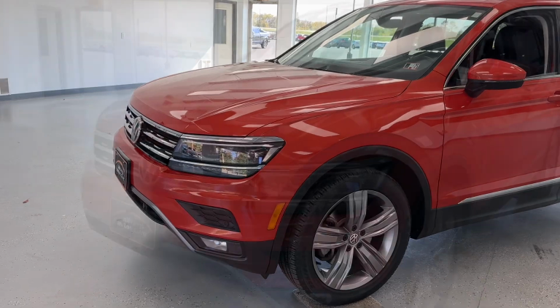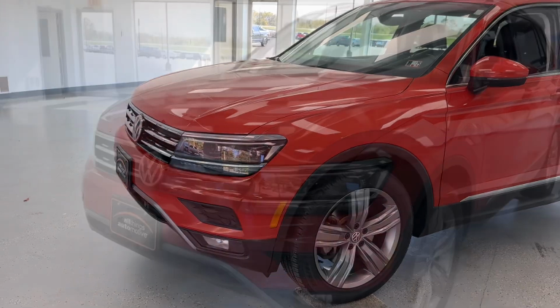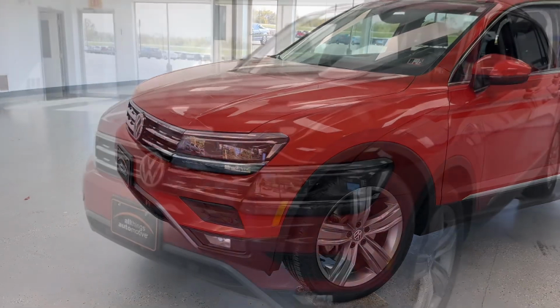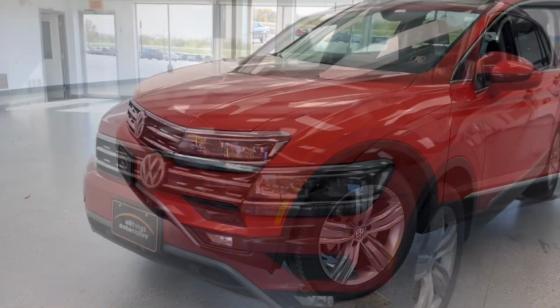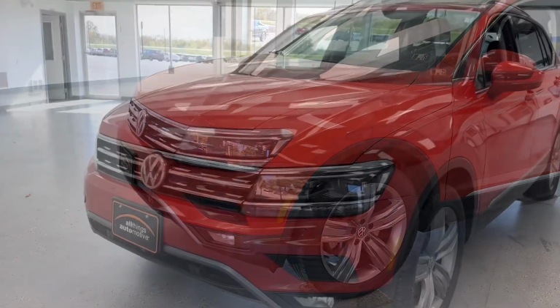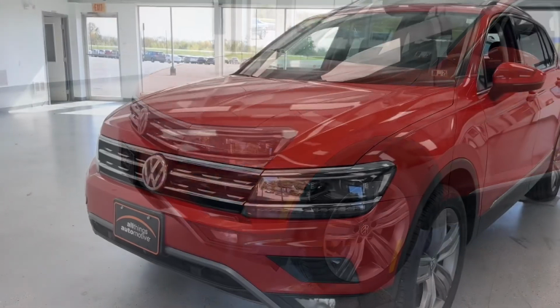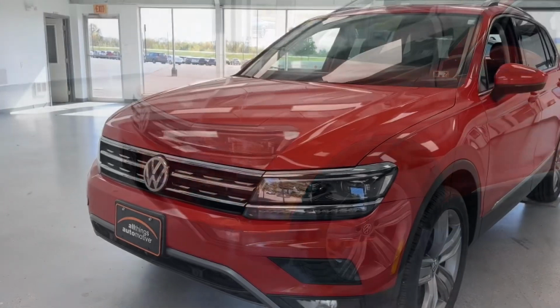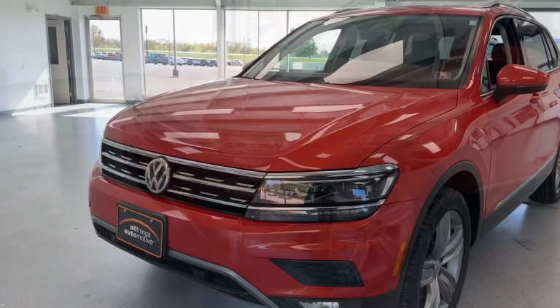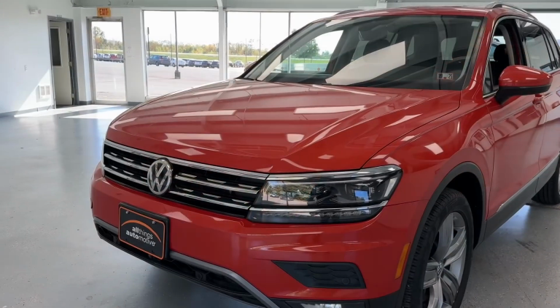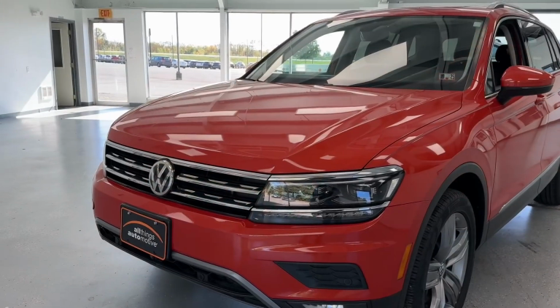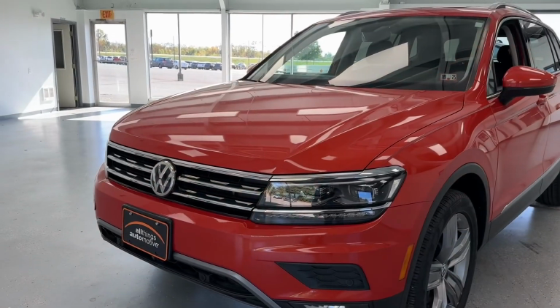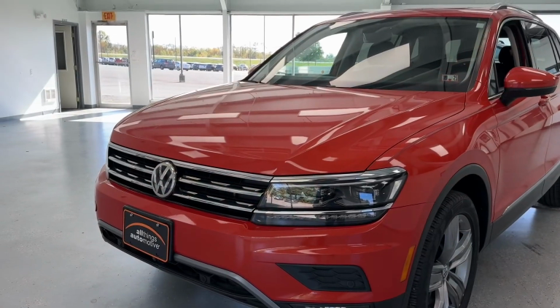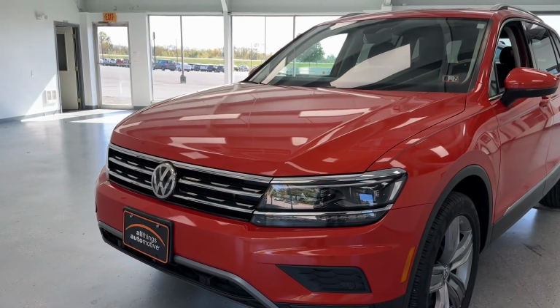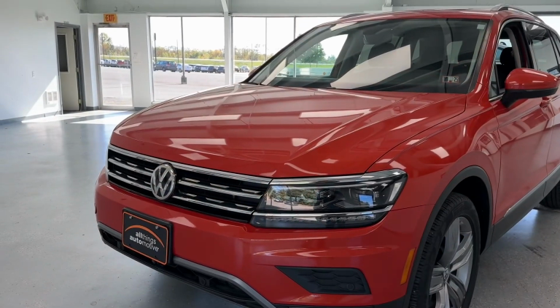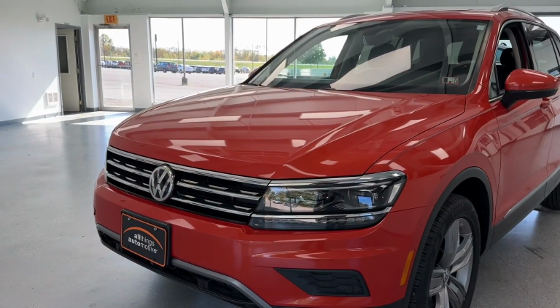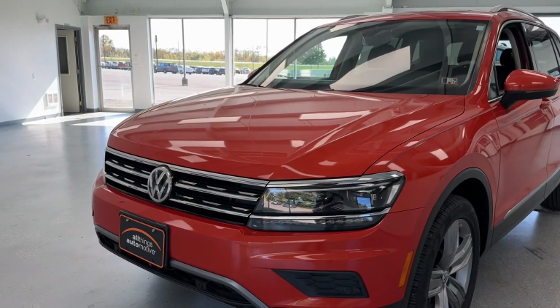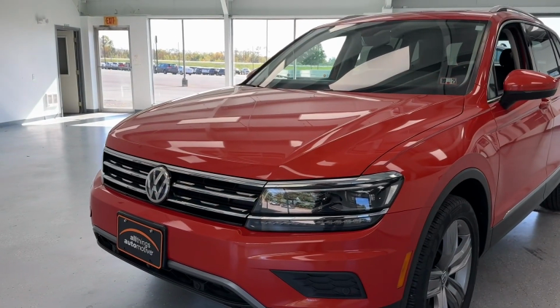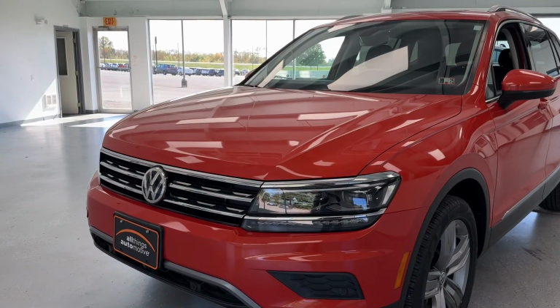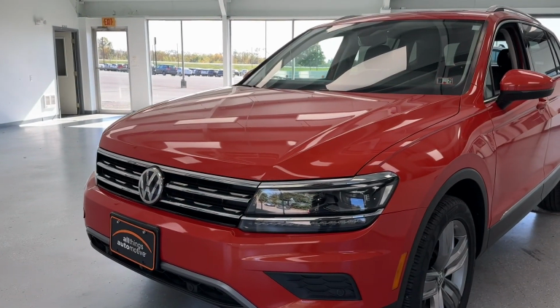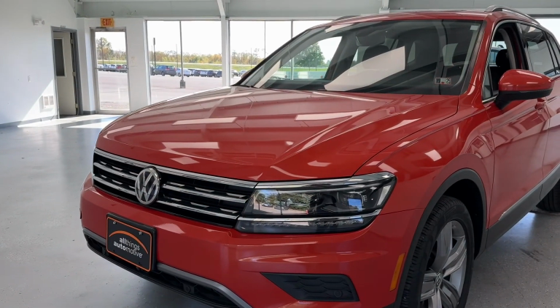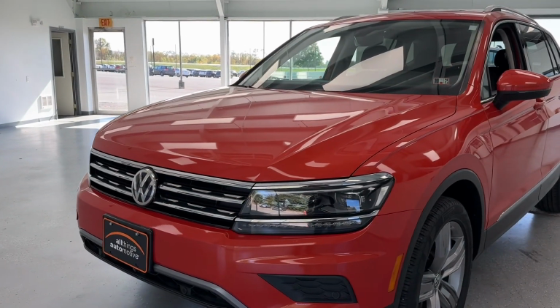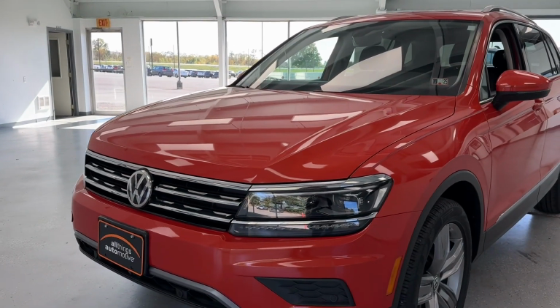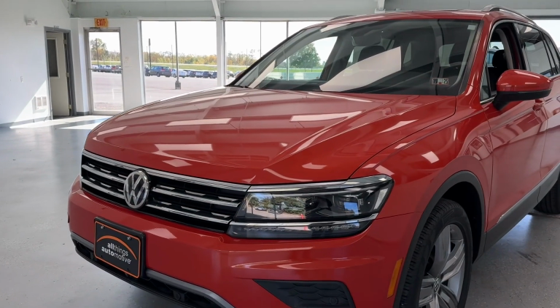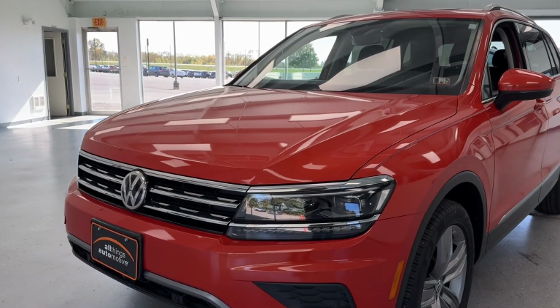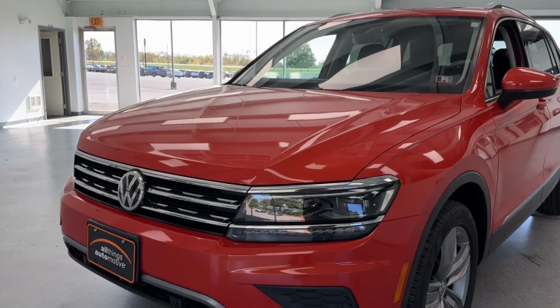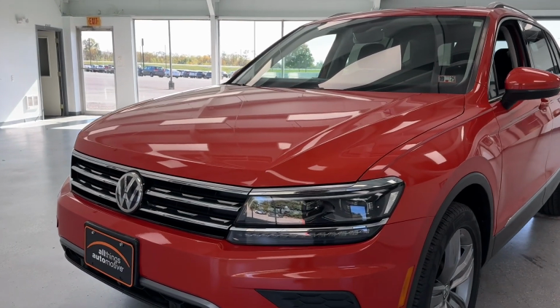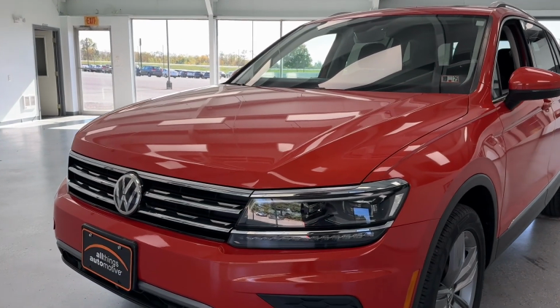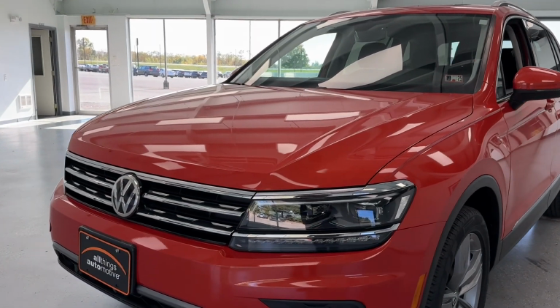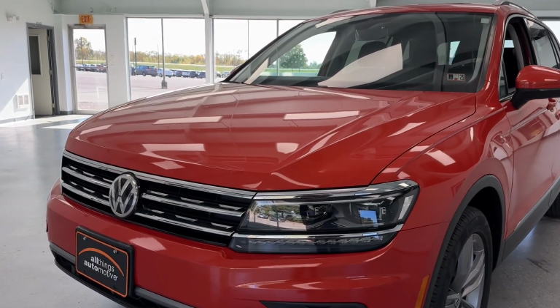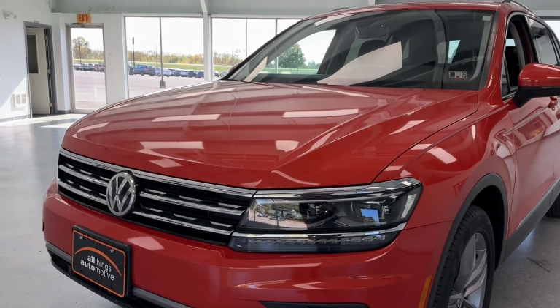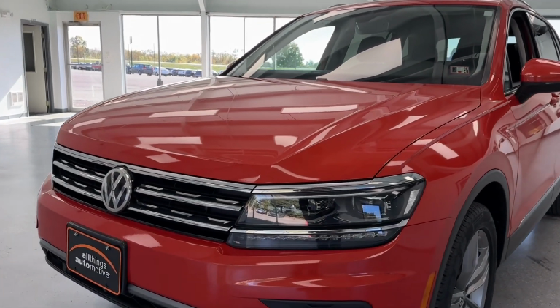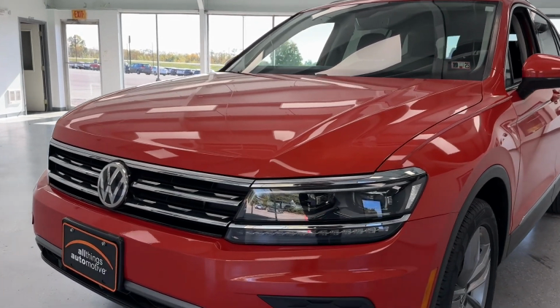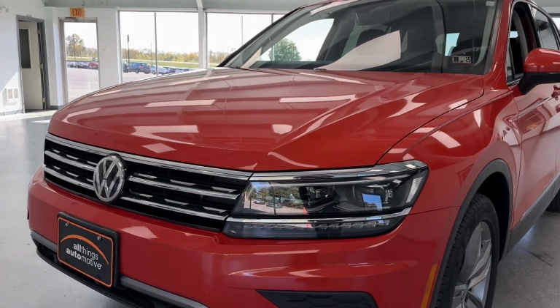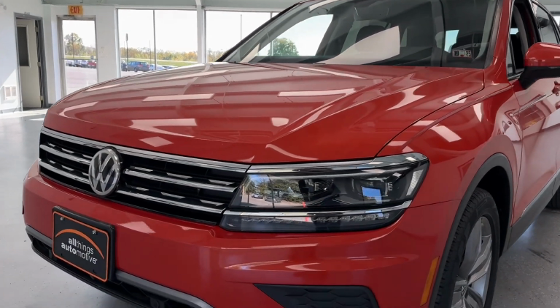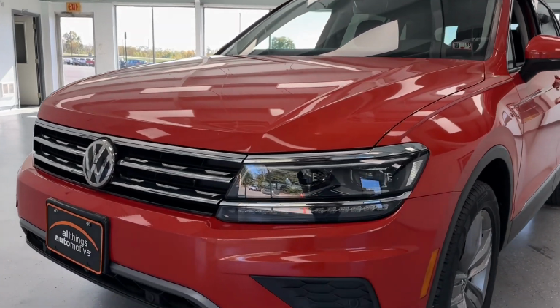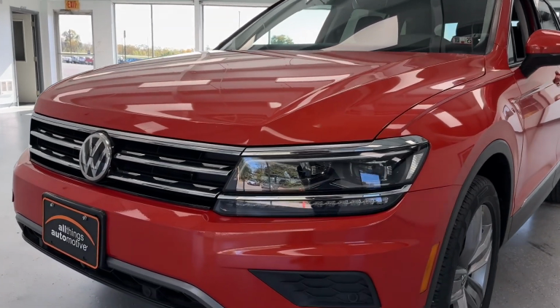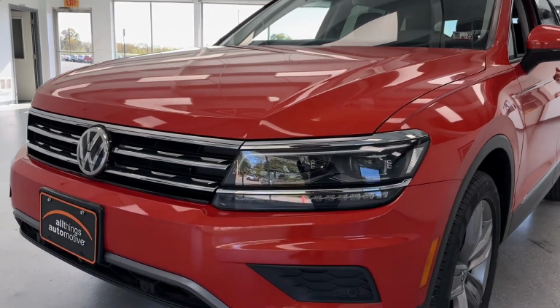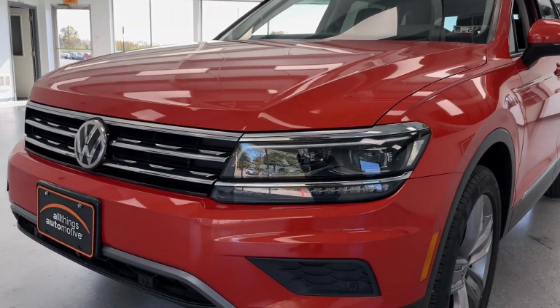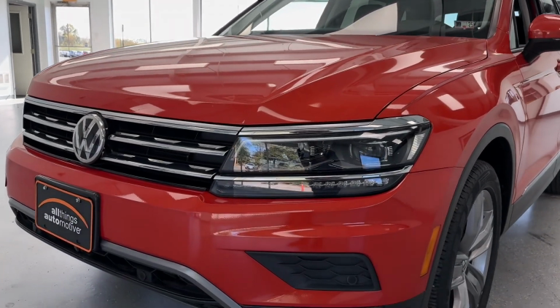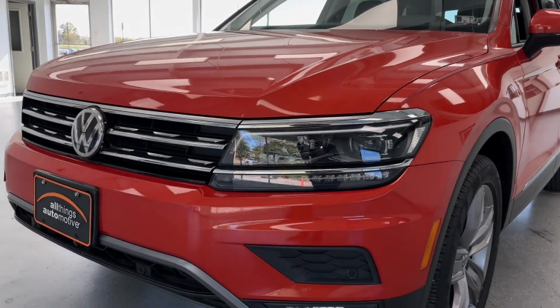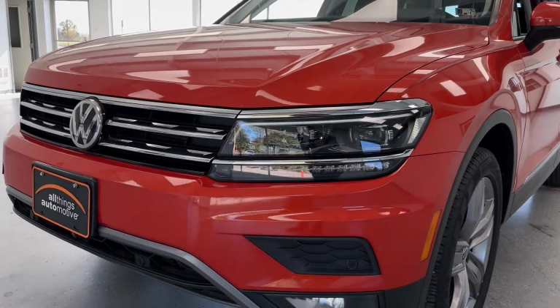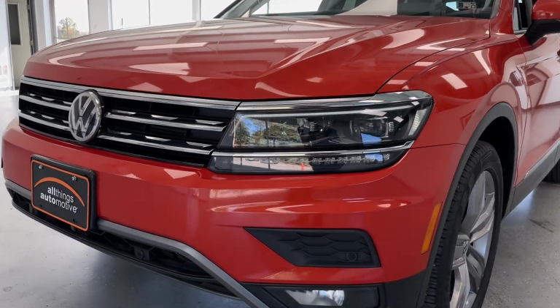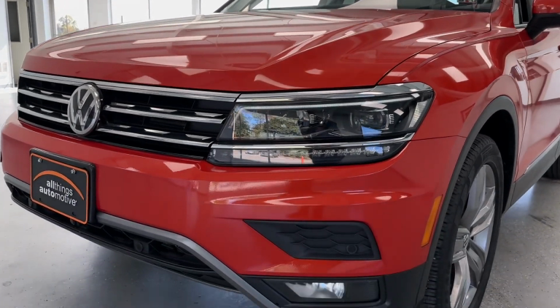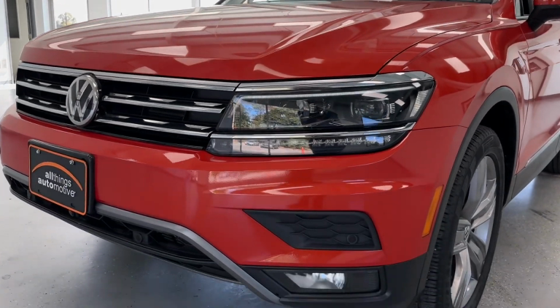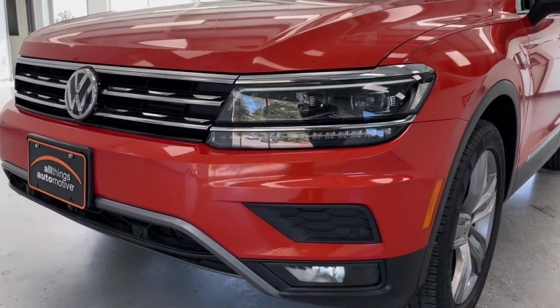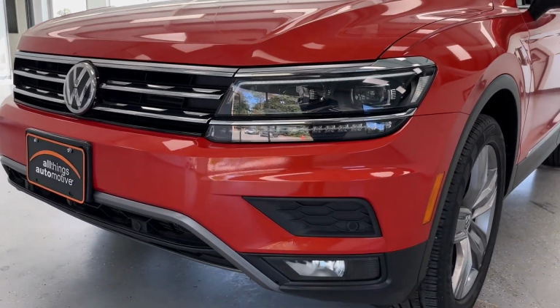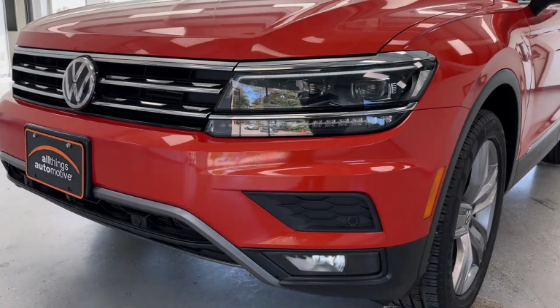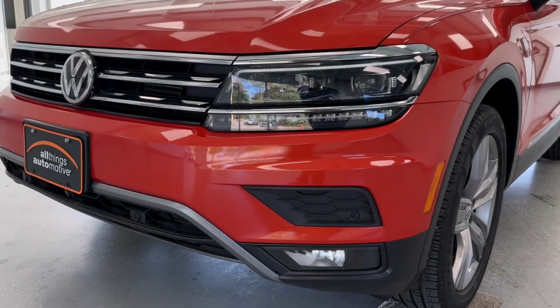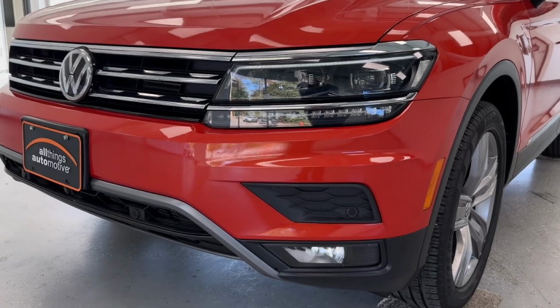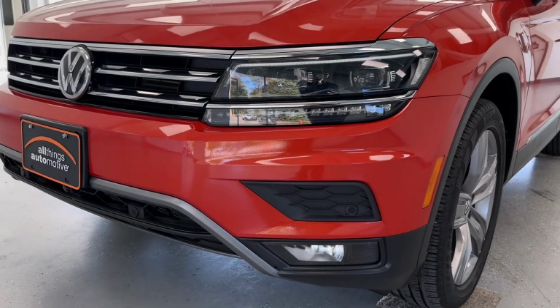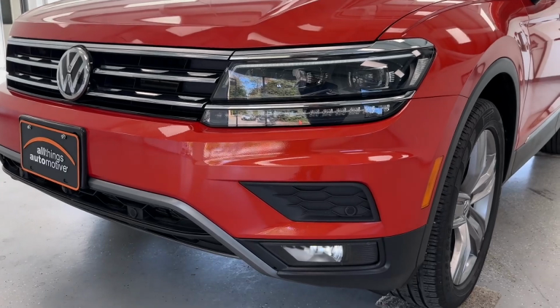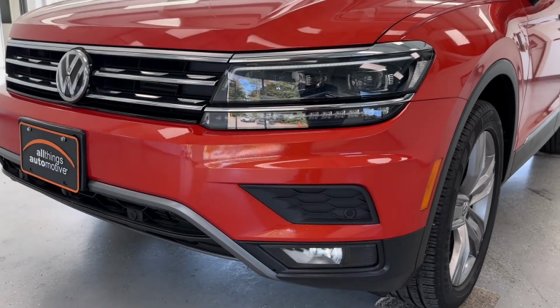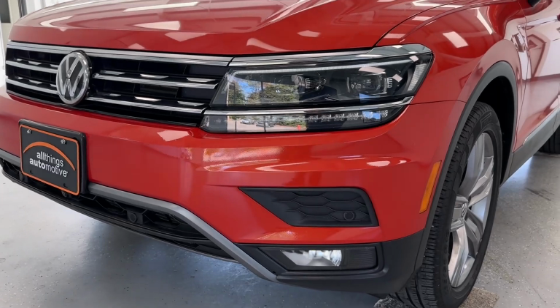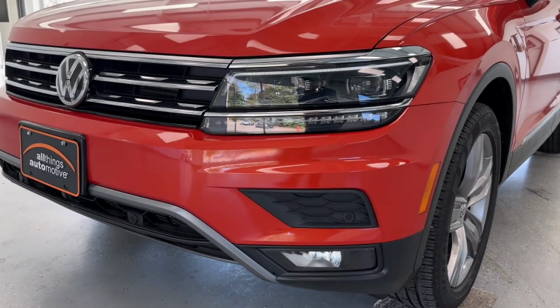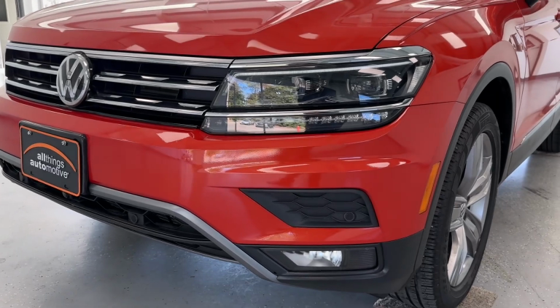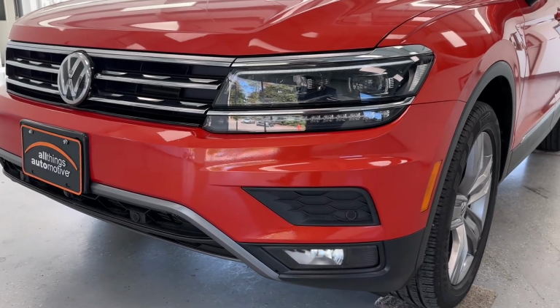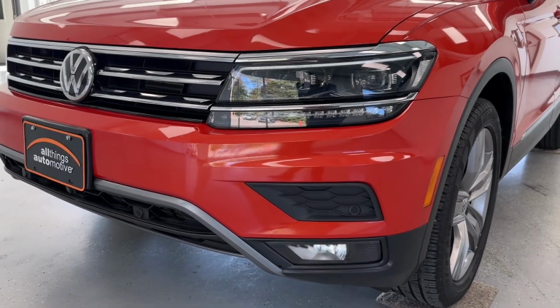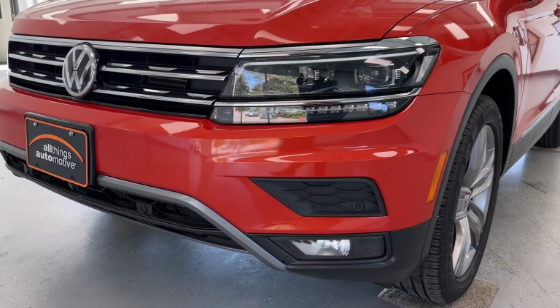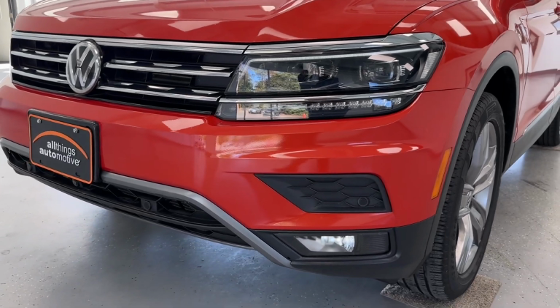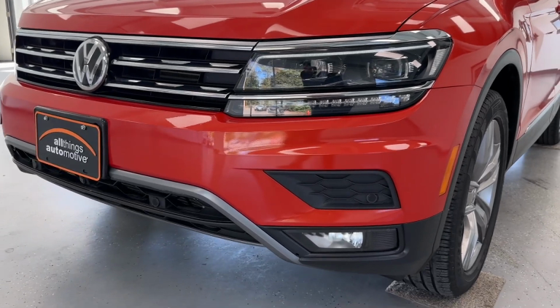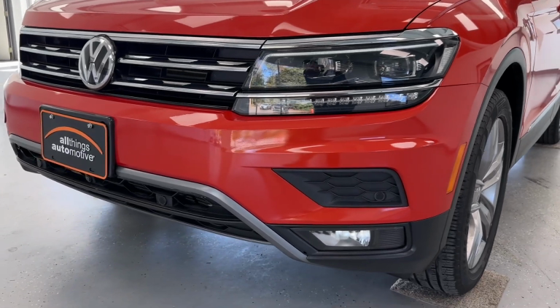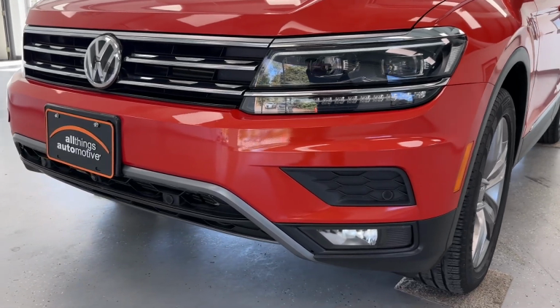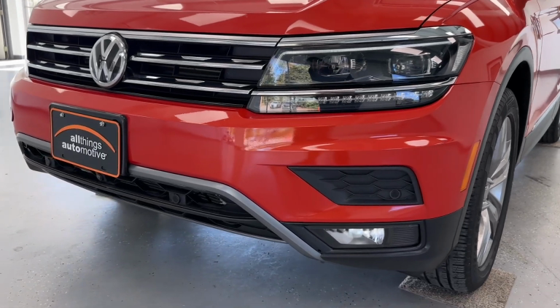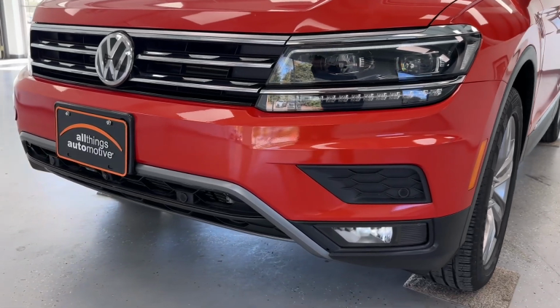Starting in the front, you can see this SUV is equipped with high-intensity headlights with LED daytime running lights and fog lights integrated into the lower bumper.